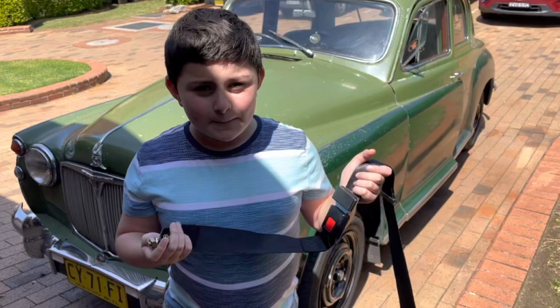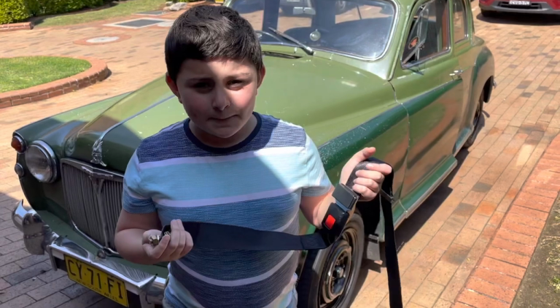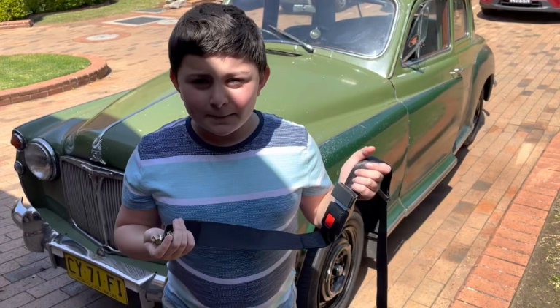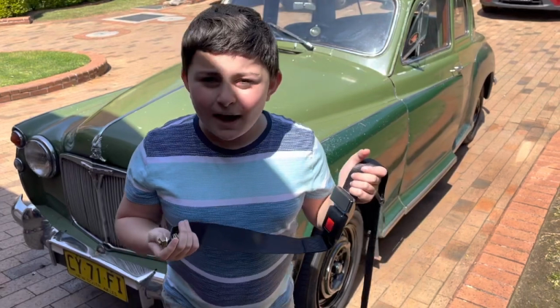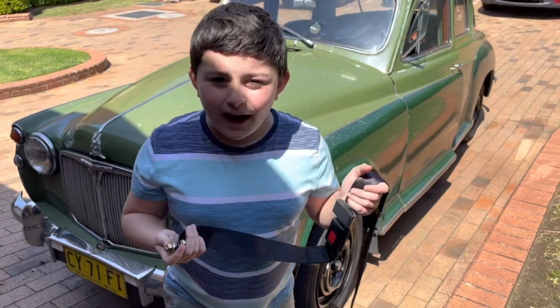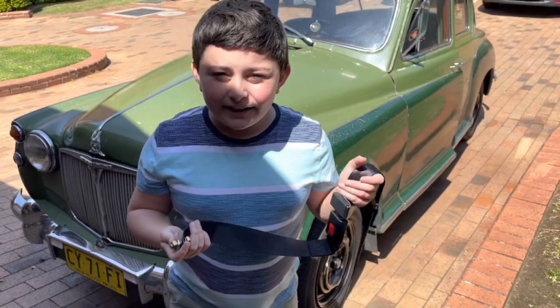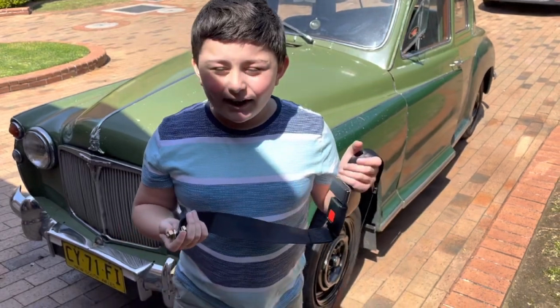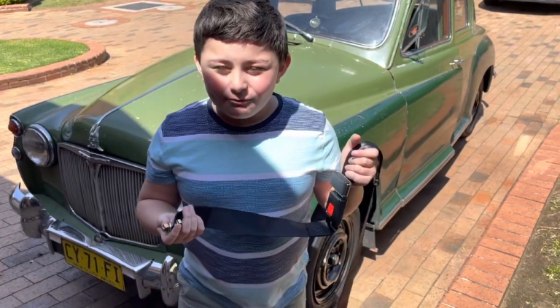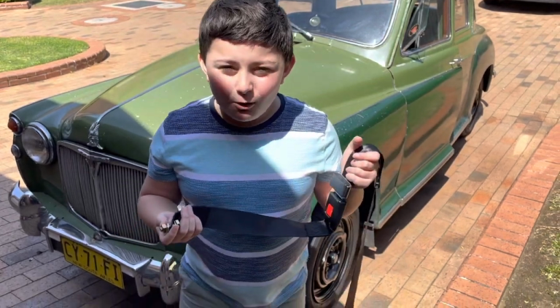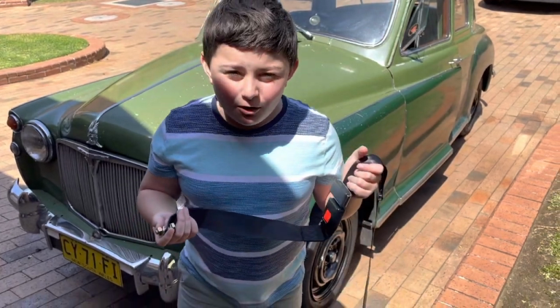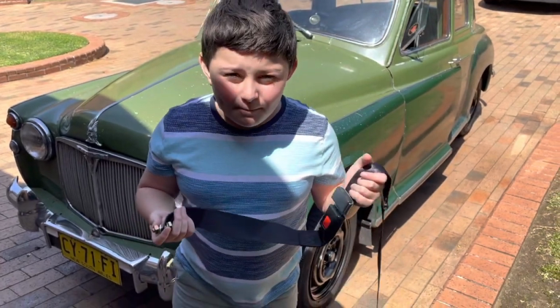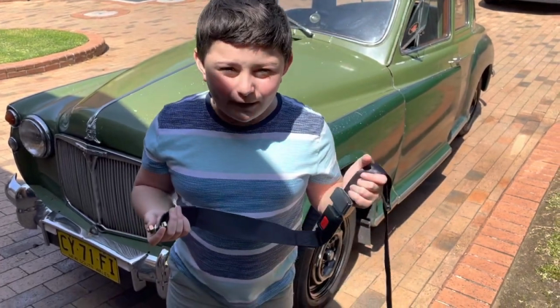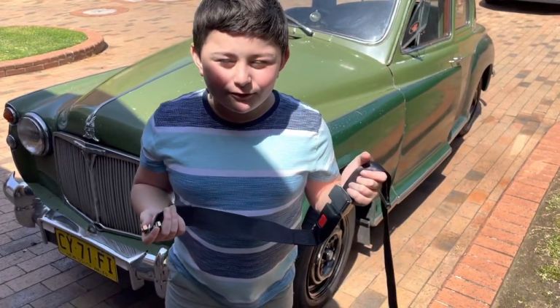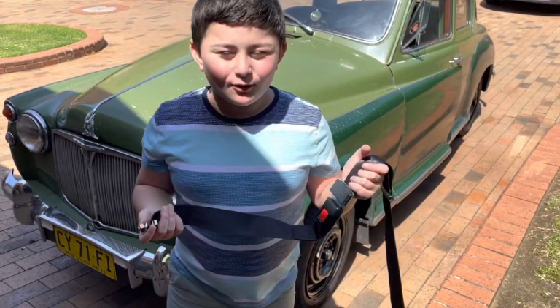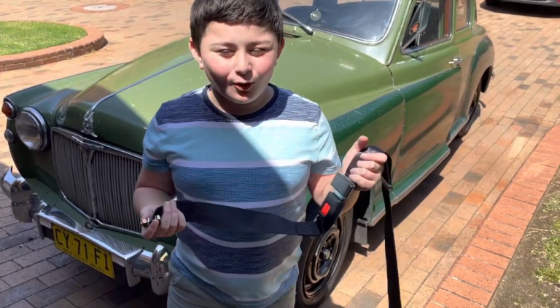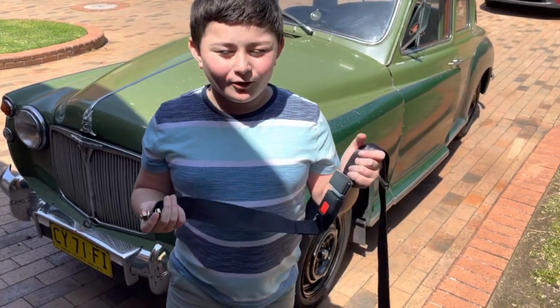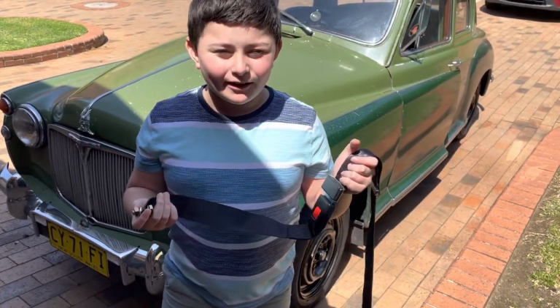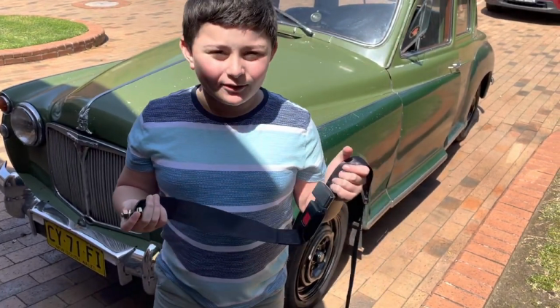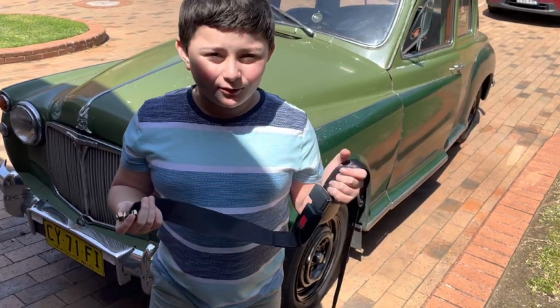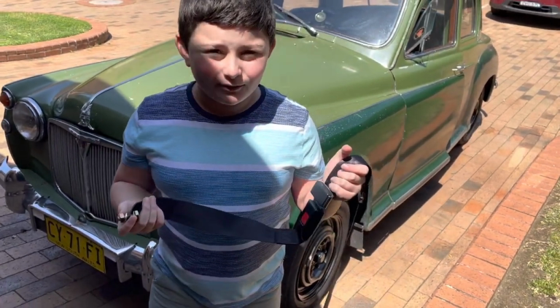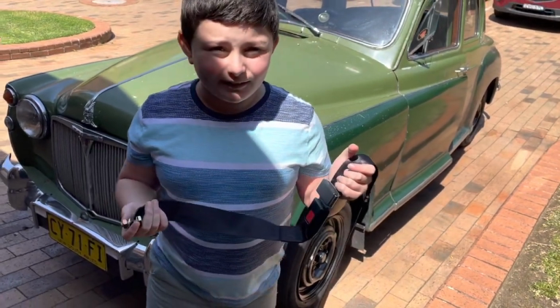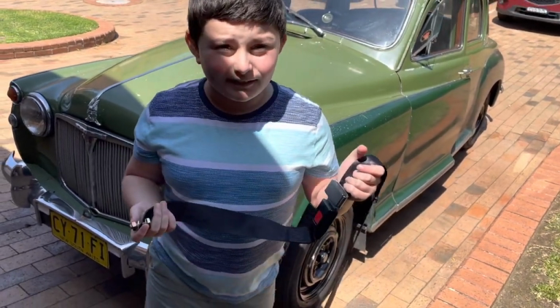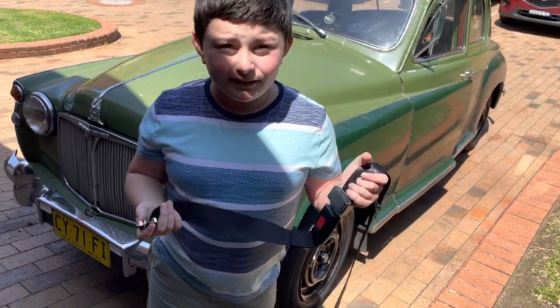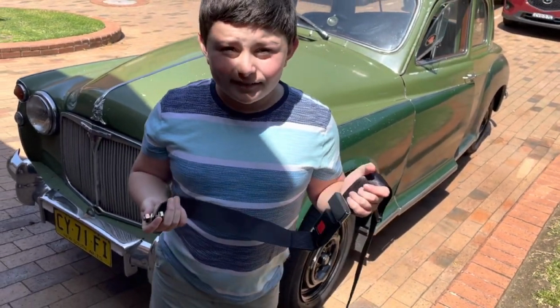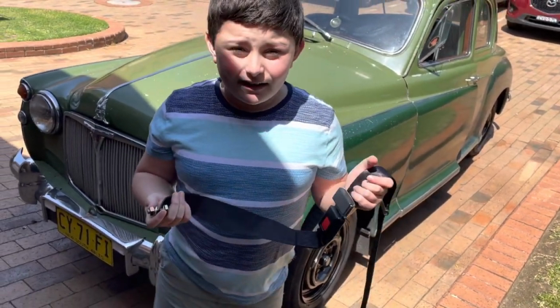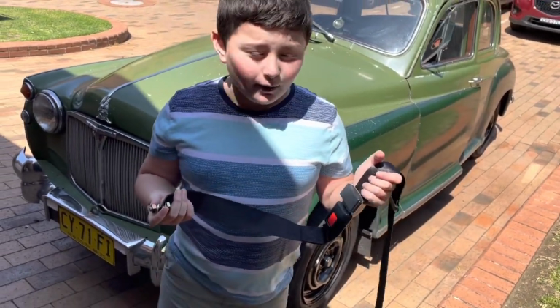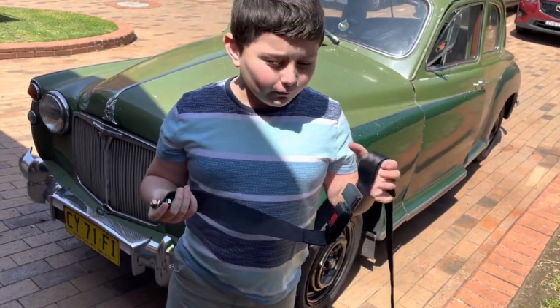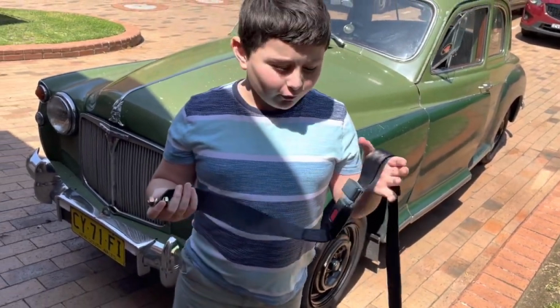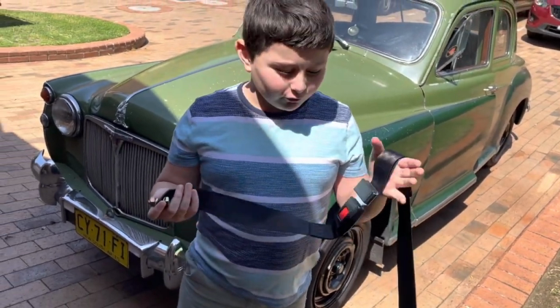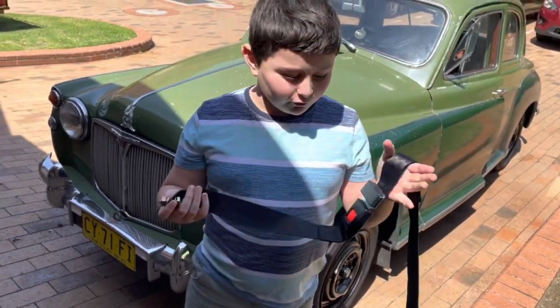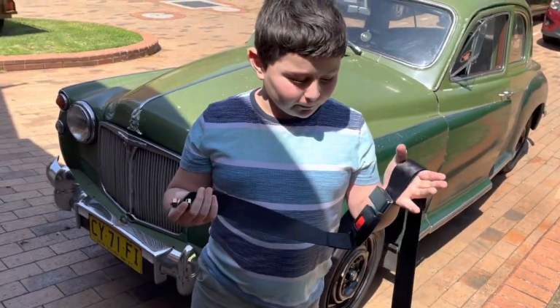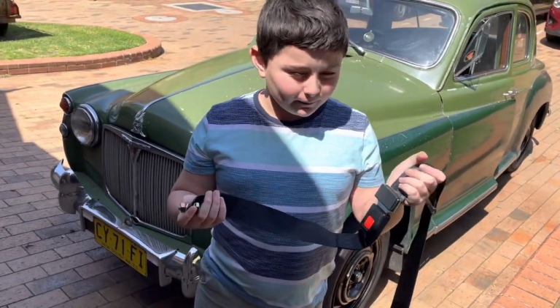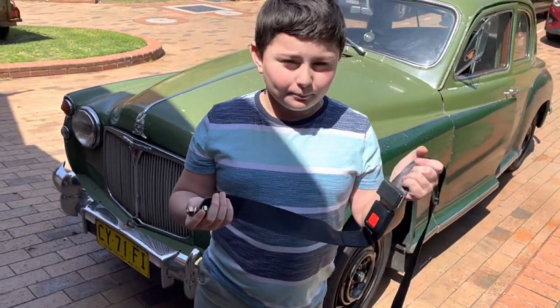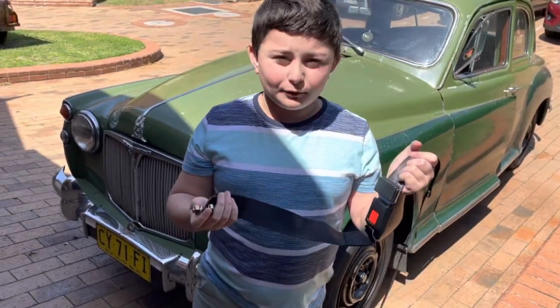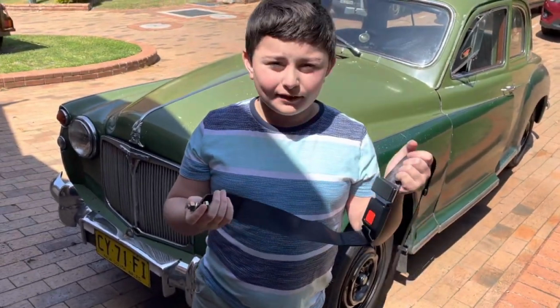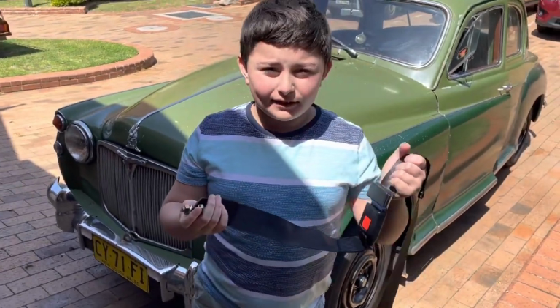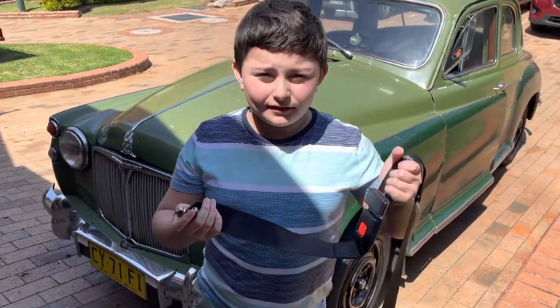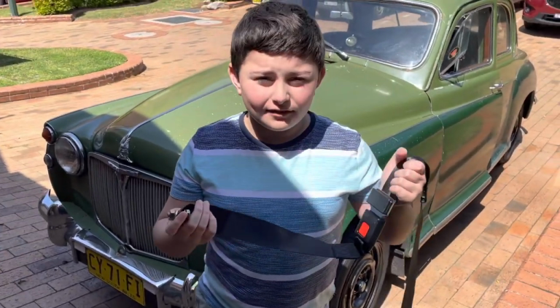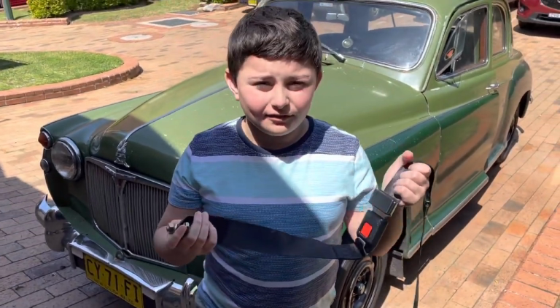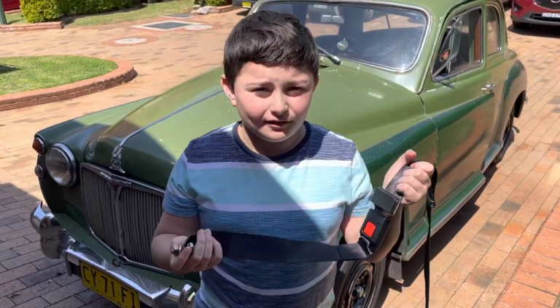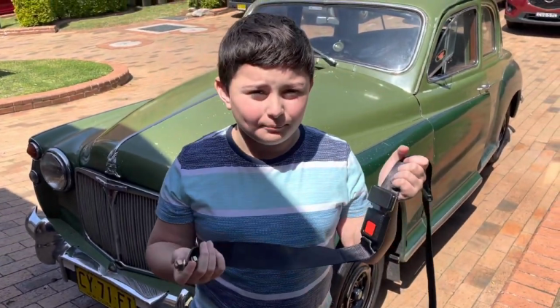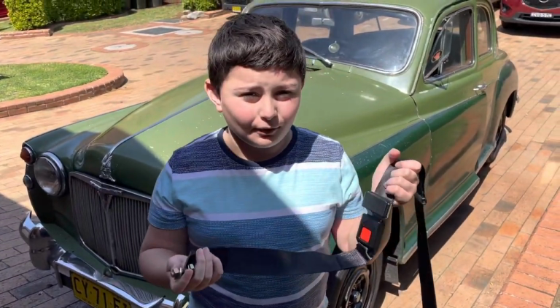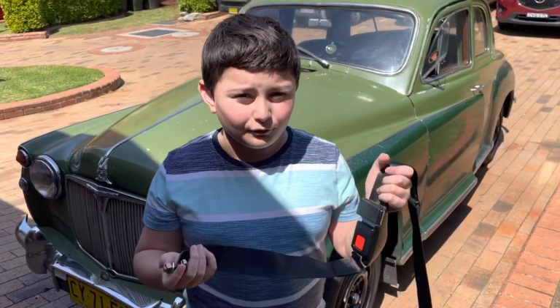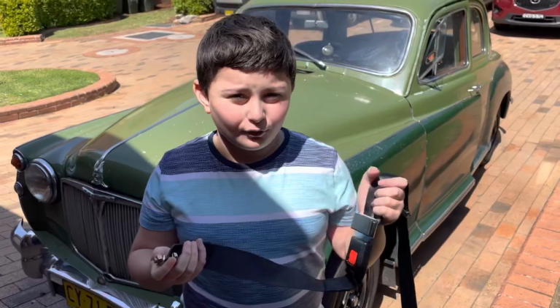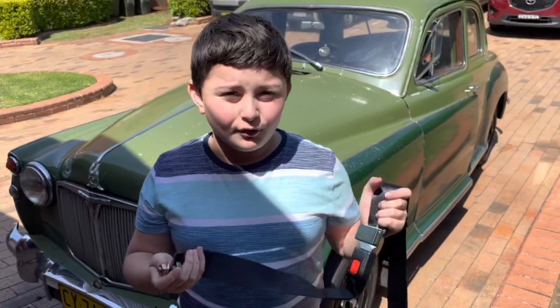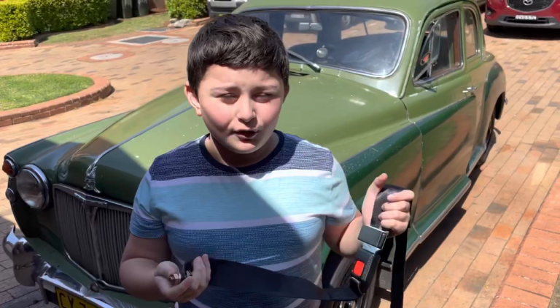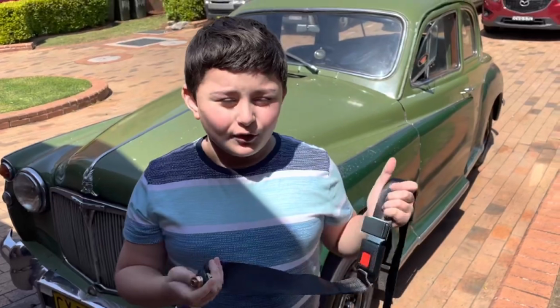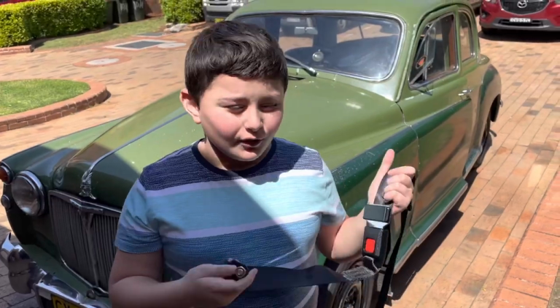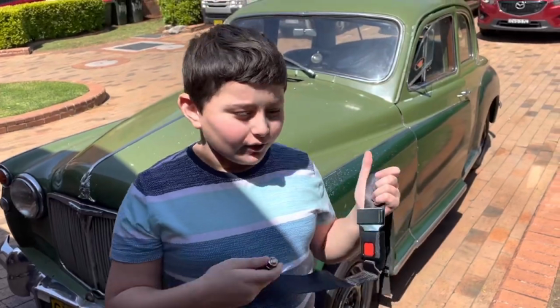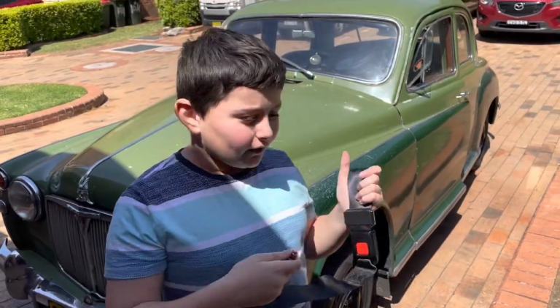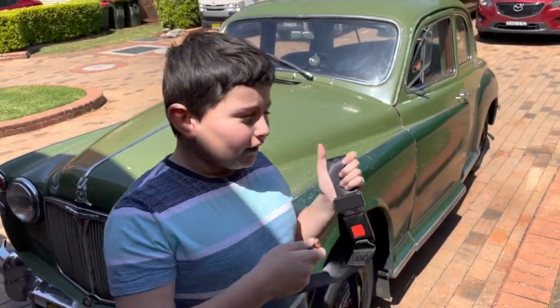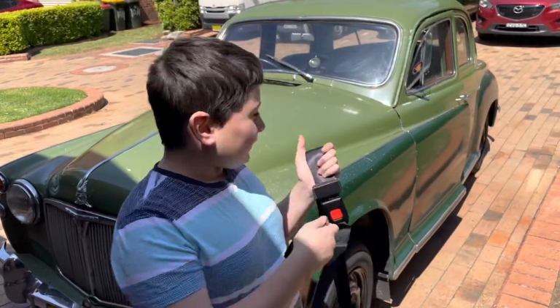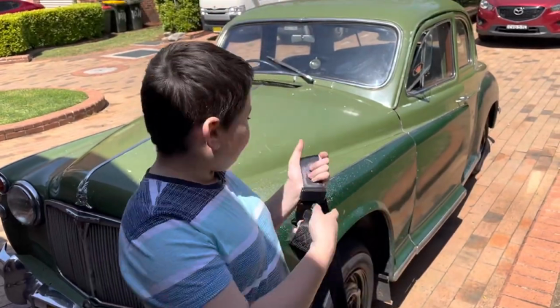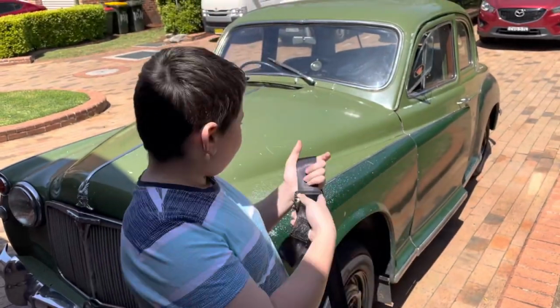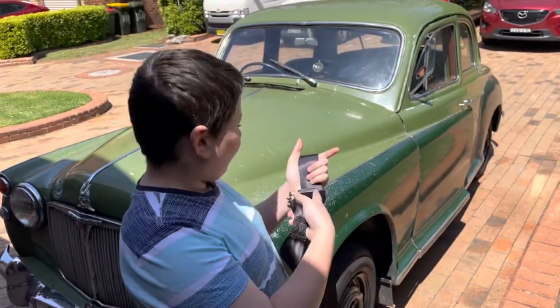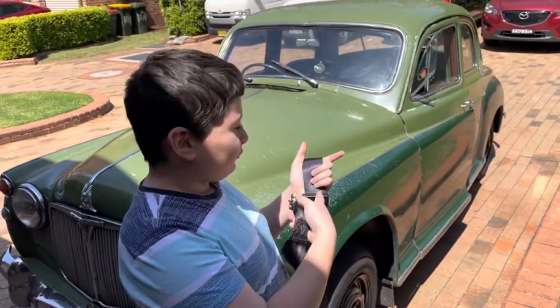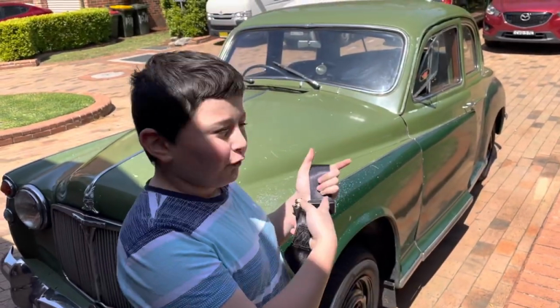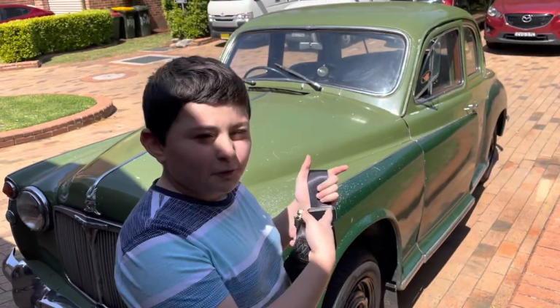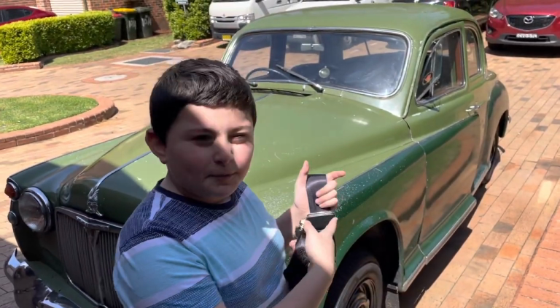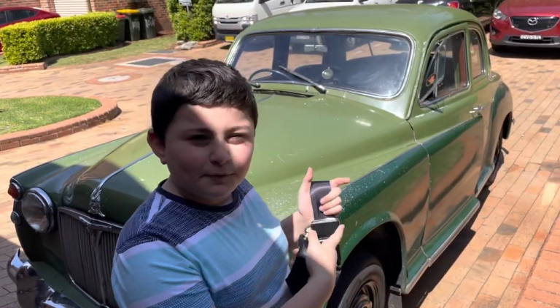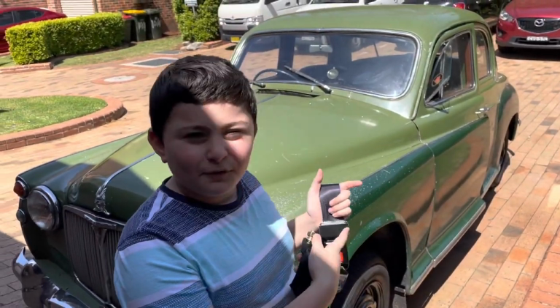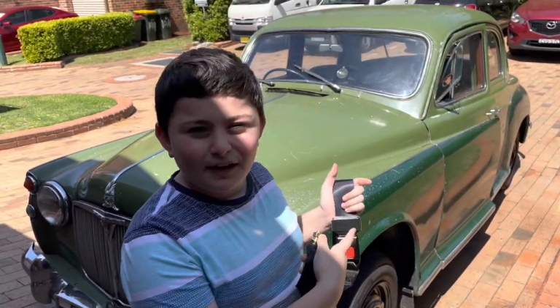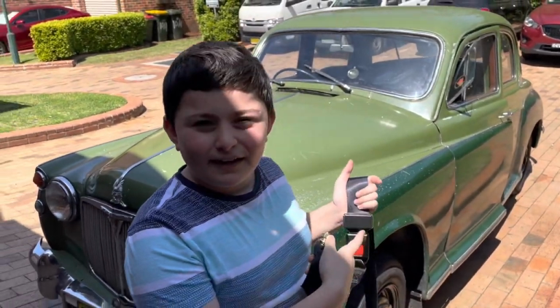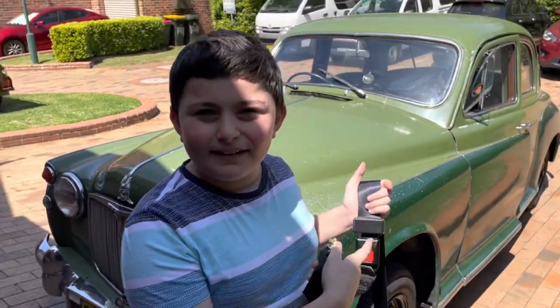Hi guys, welcome back to Lachlan and Lukey. Today we're going to be putting in the seatbelts into our Rover P480.